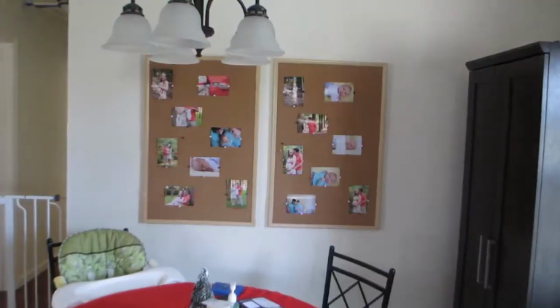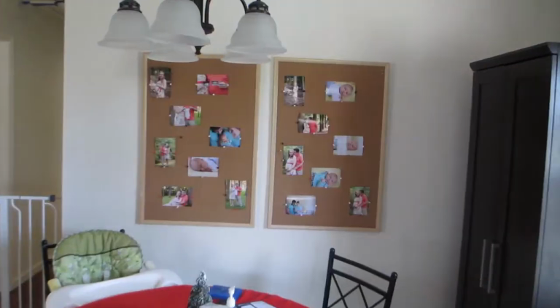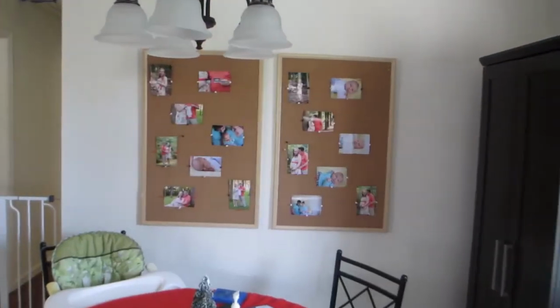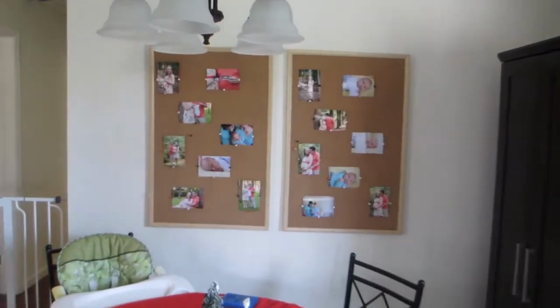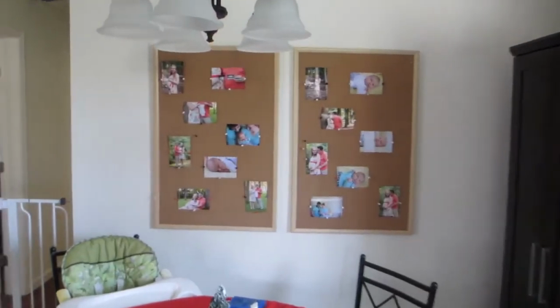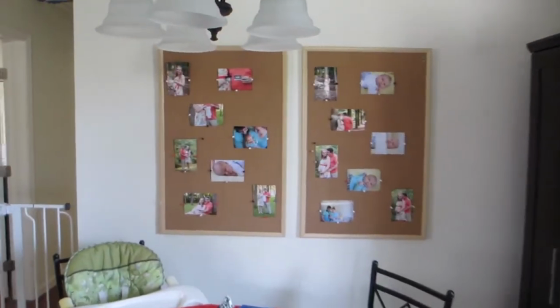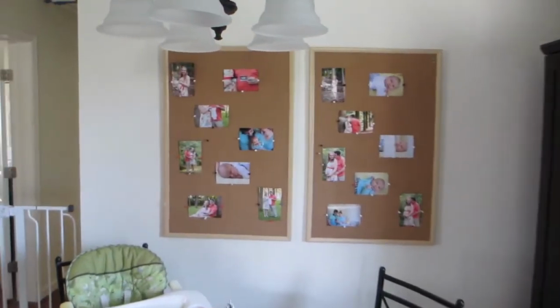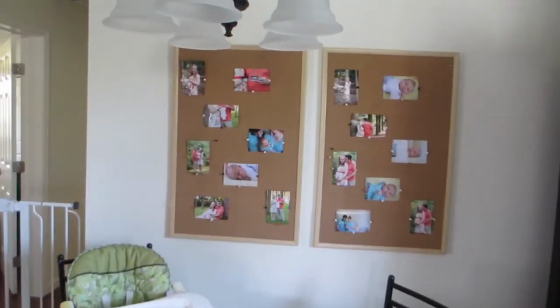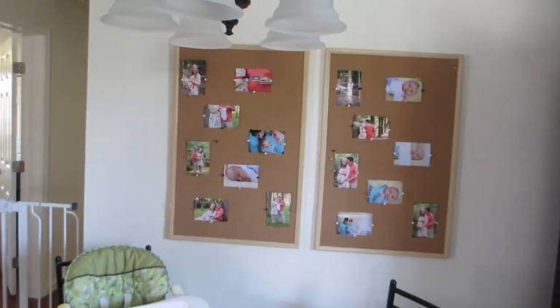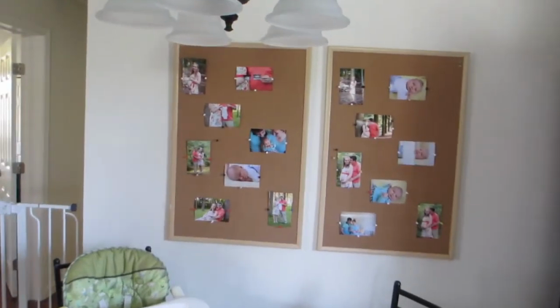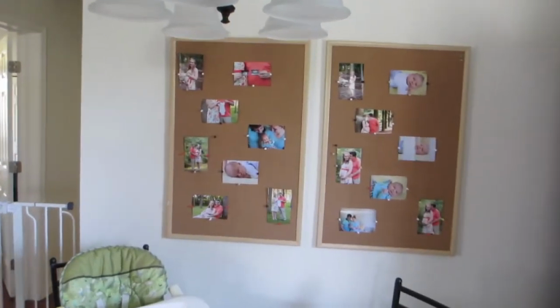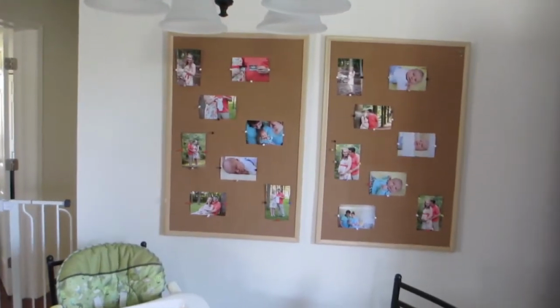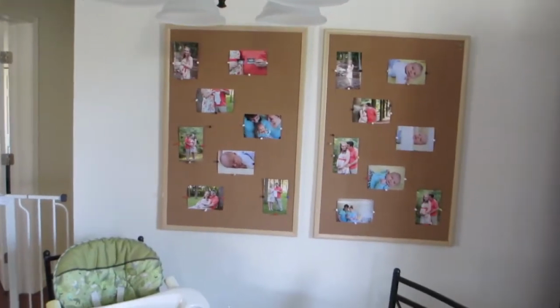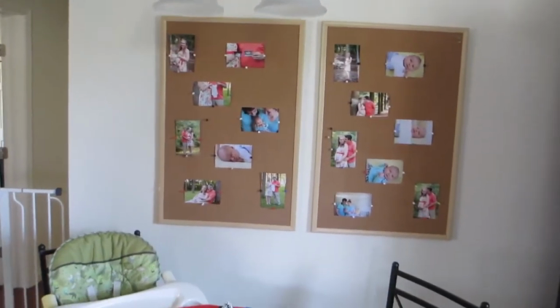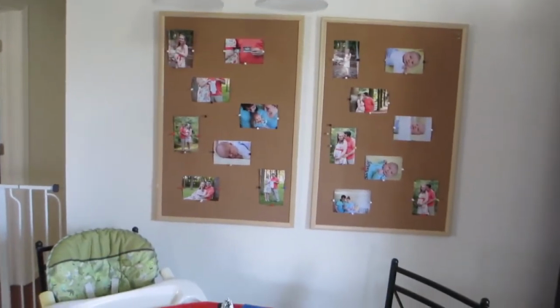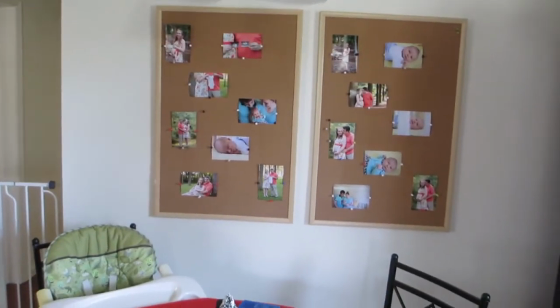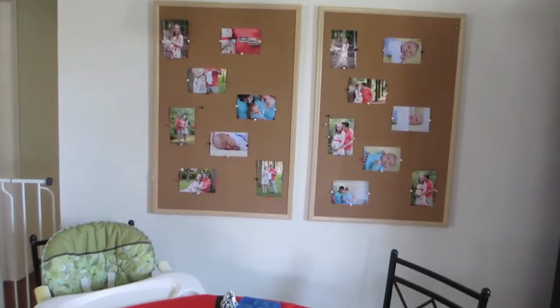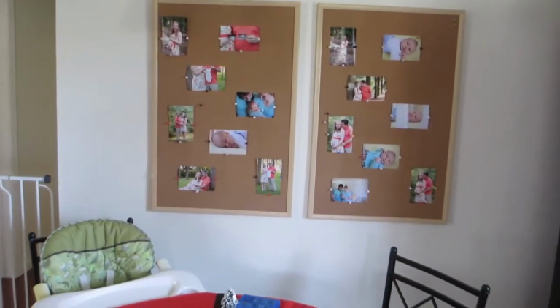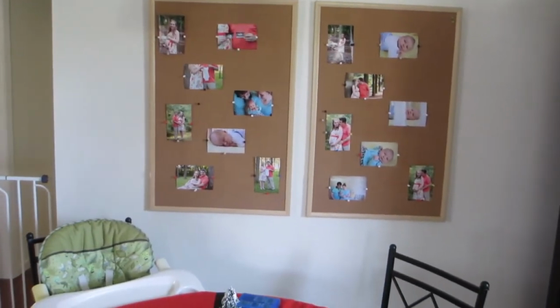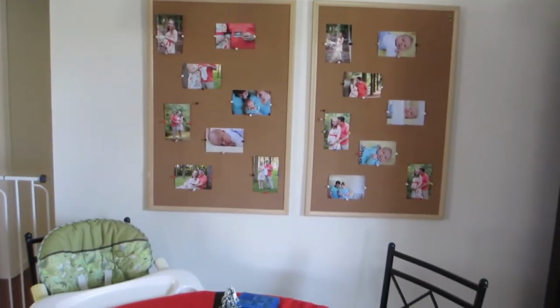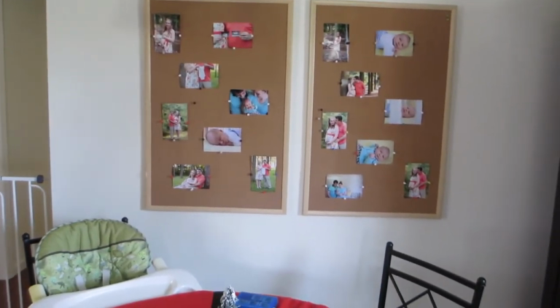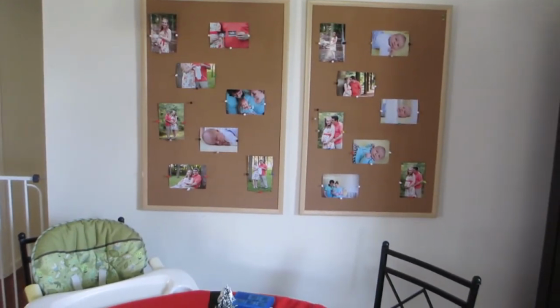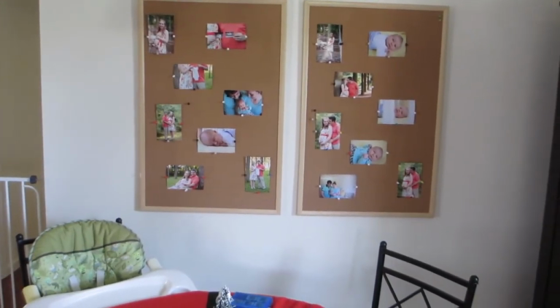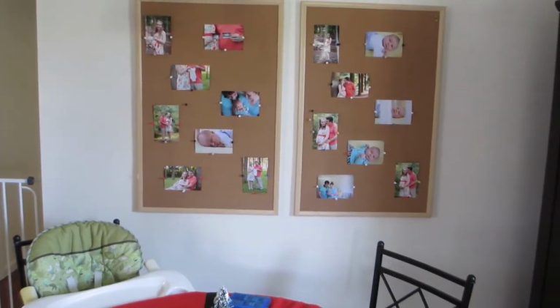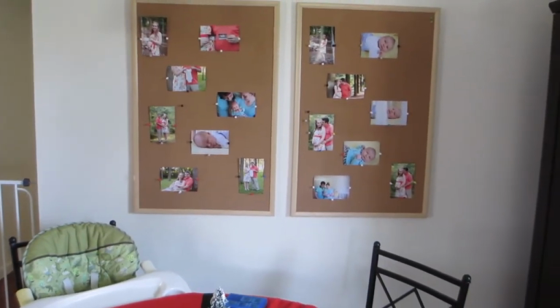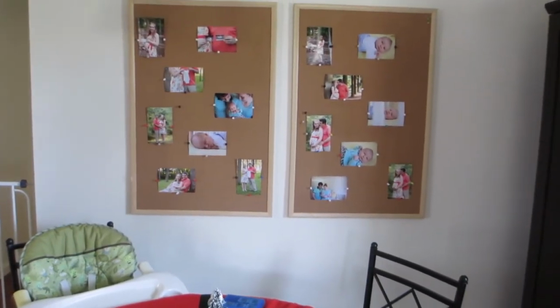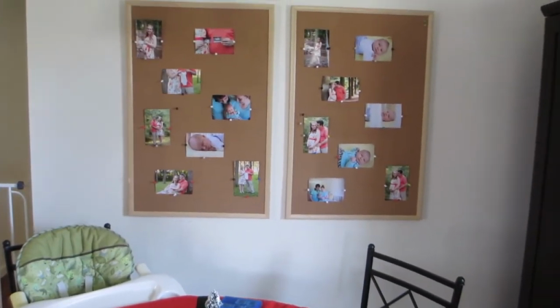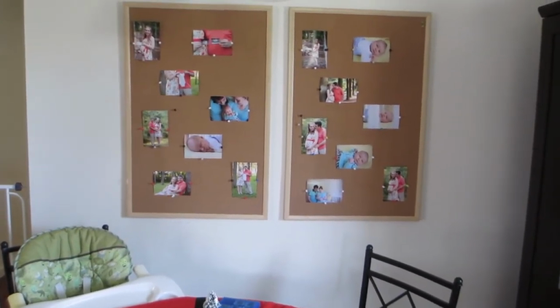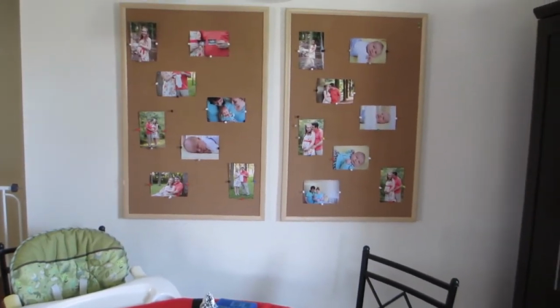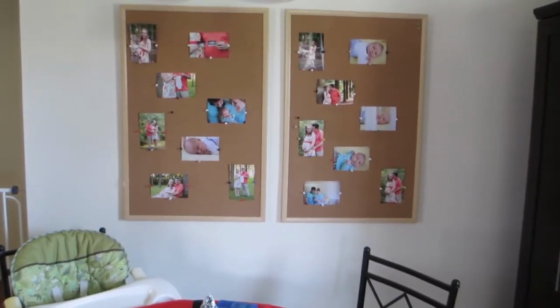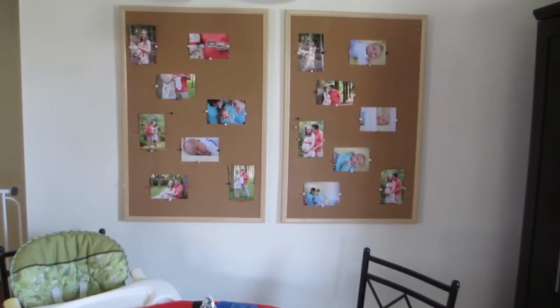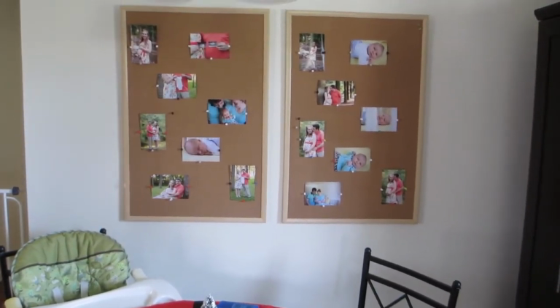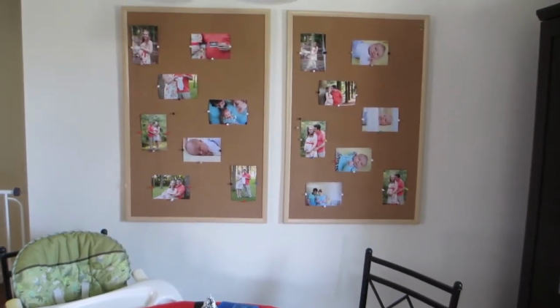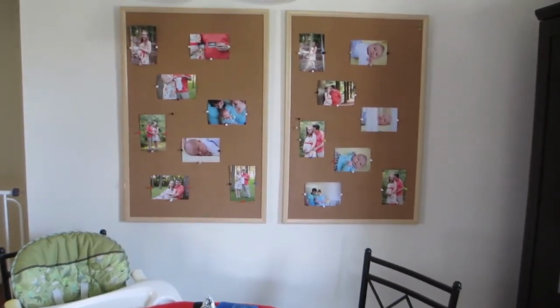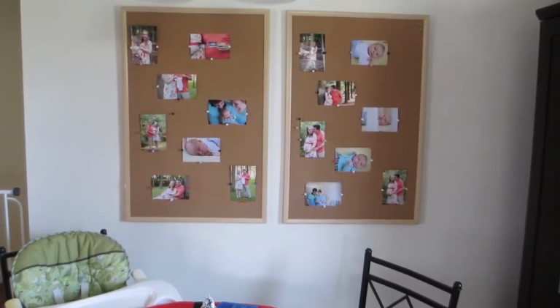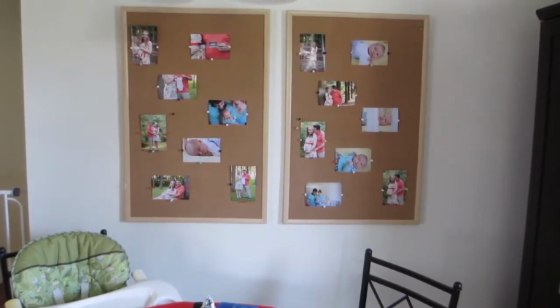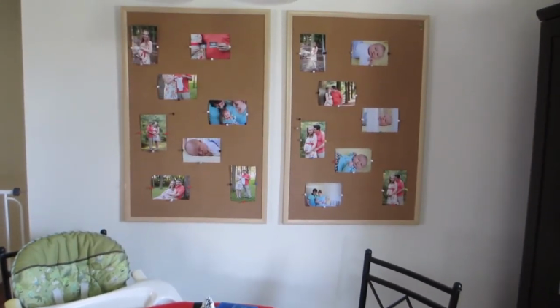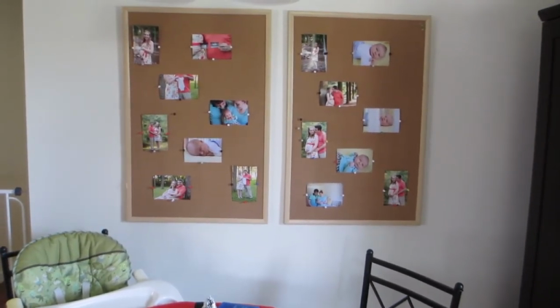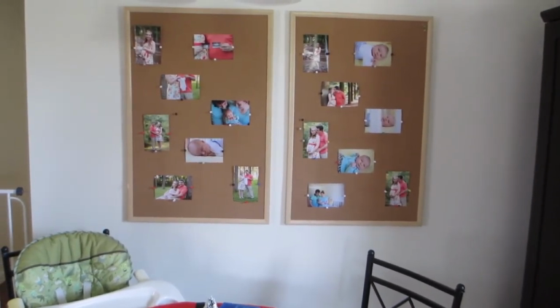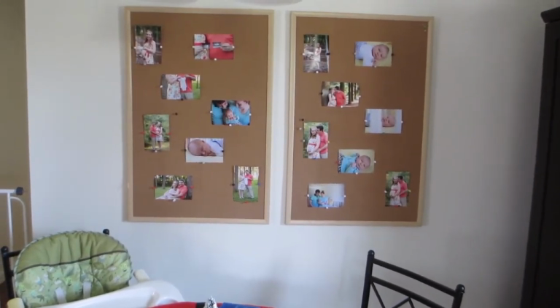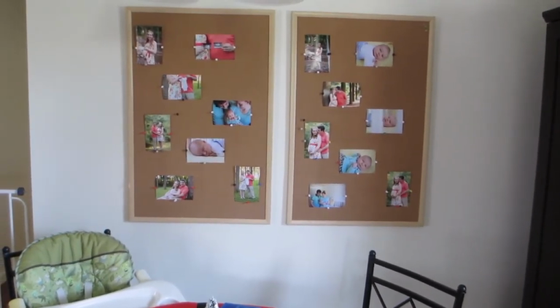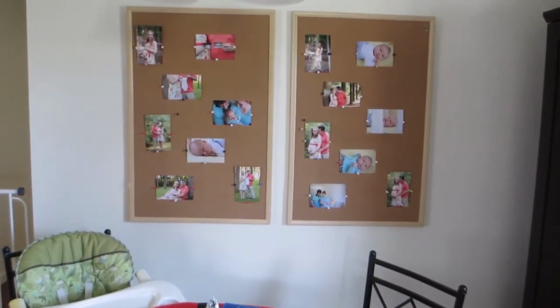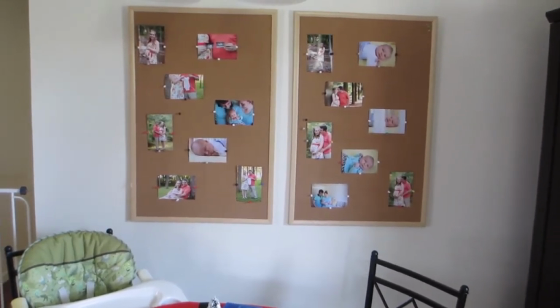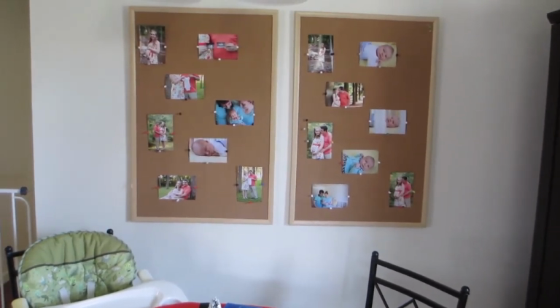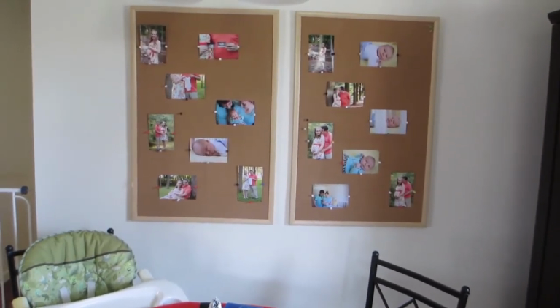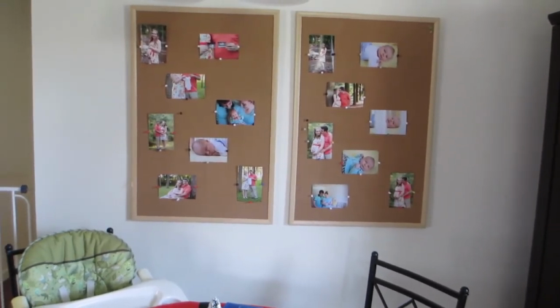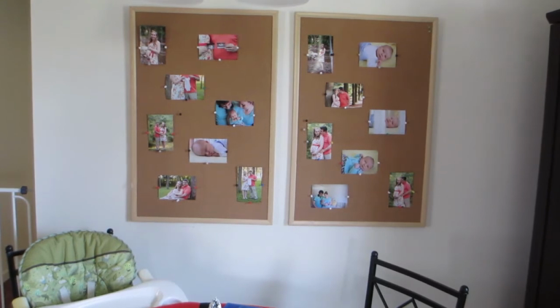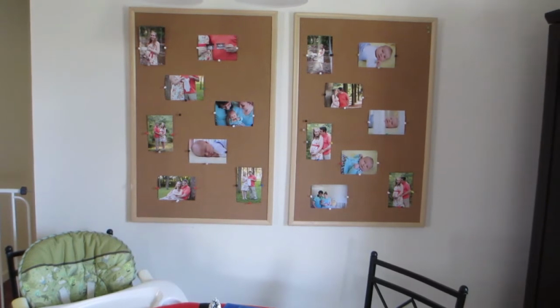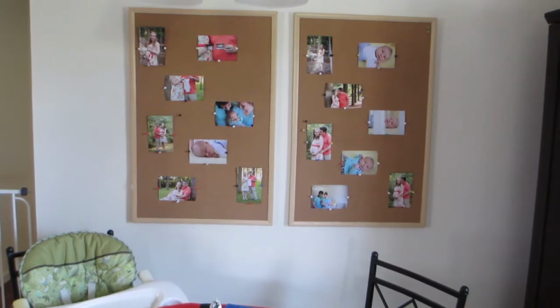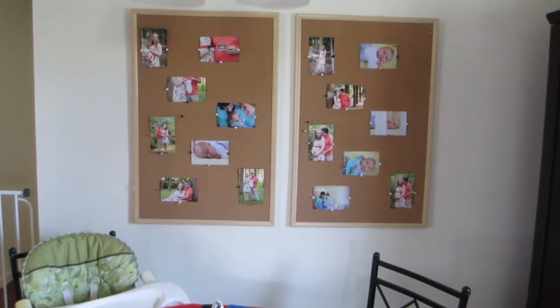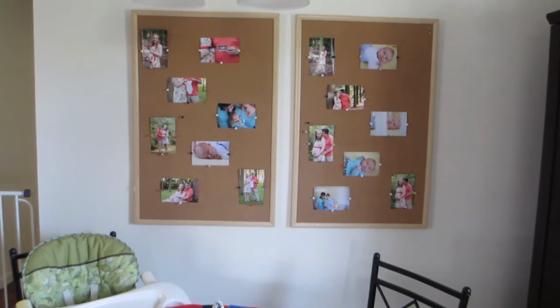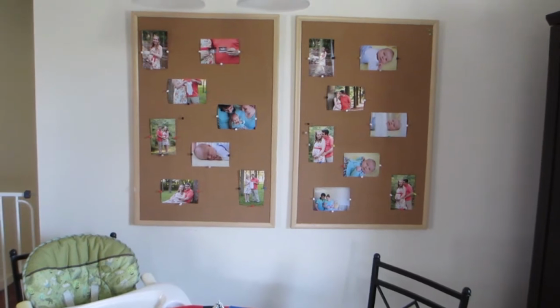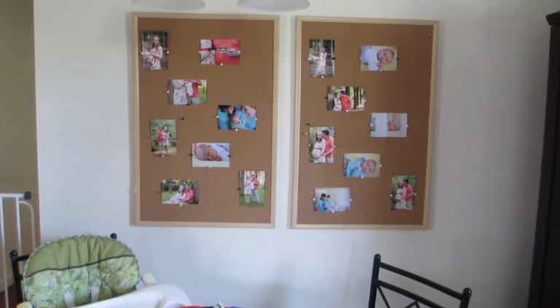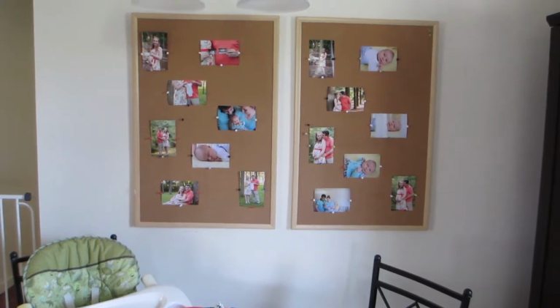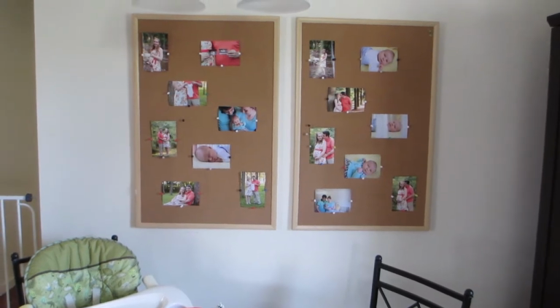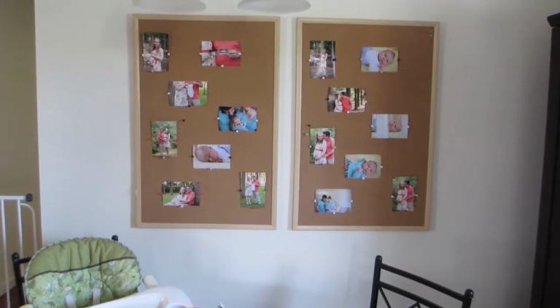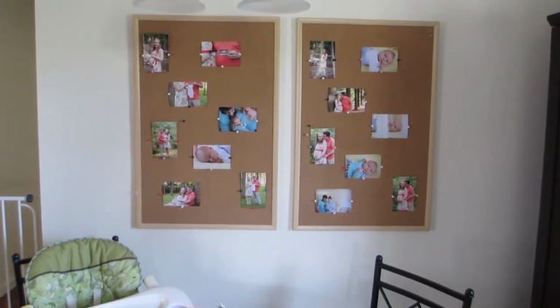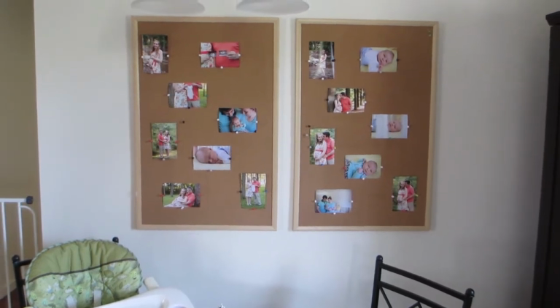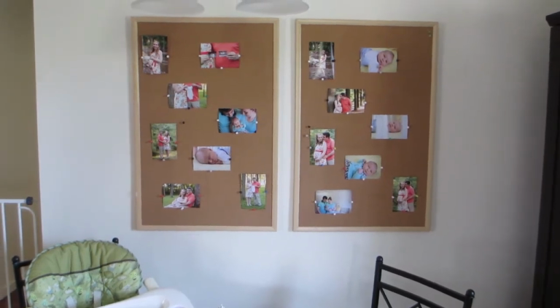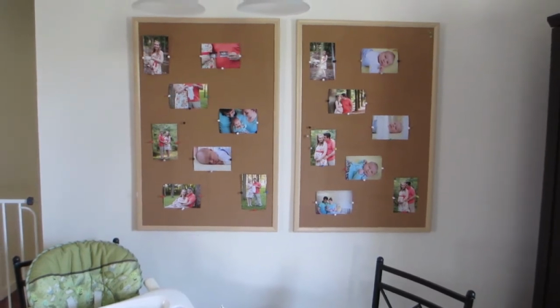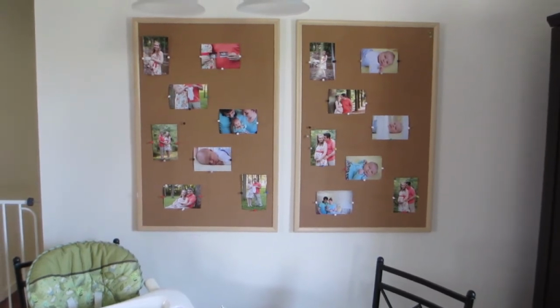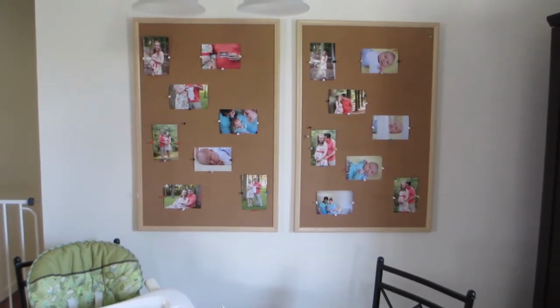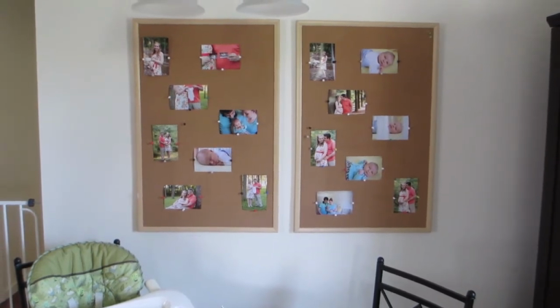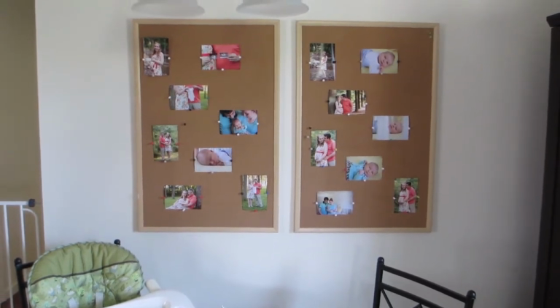So we finally took the name boards down and put up pictures. I think that turned out pretty good.